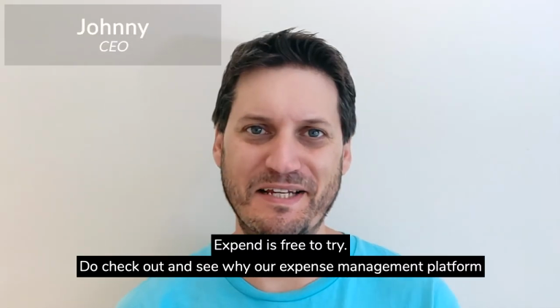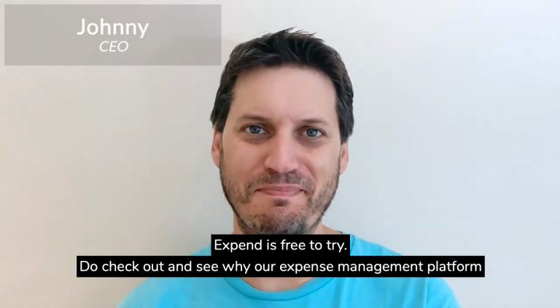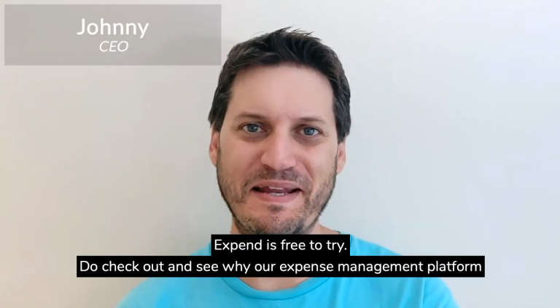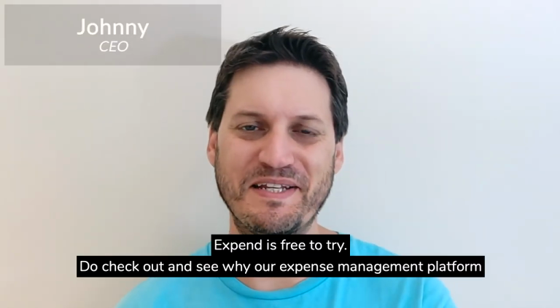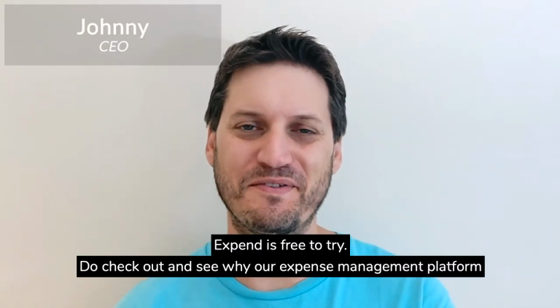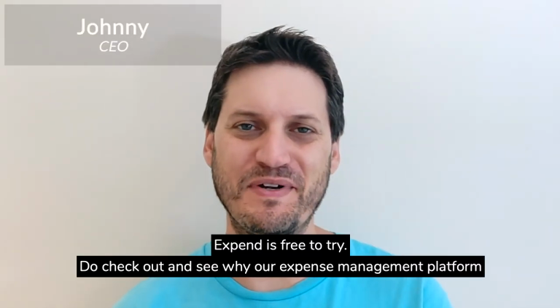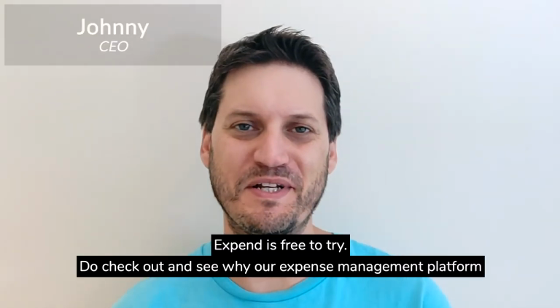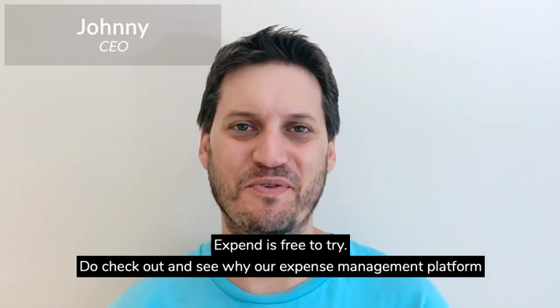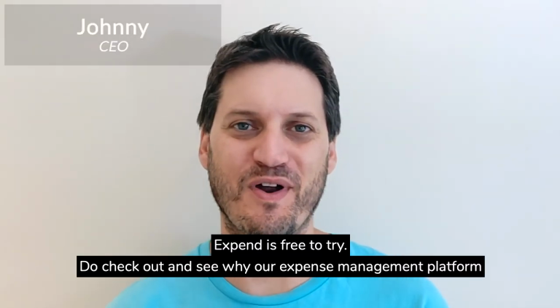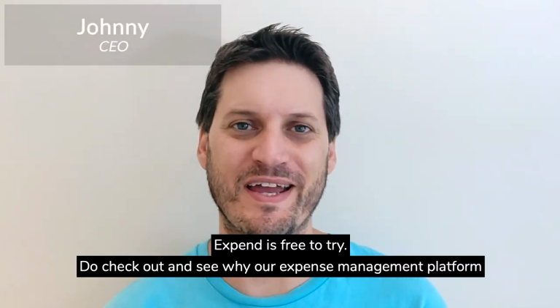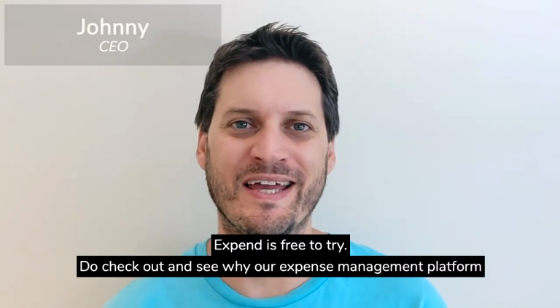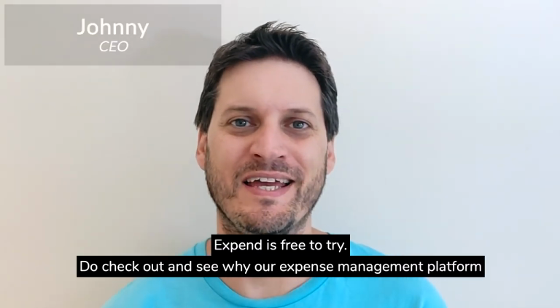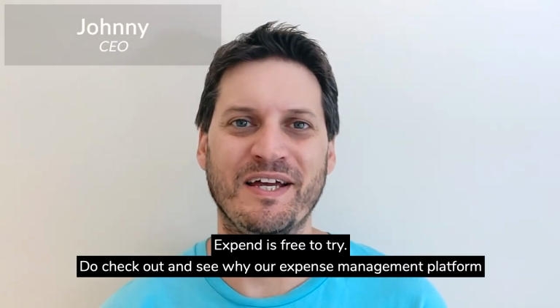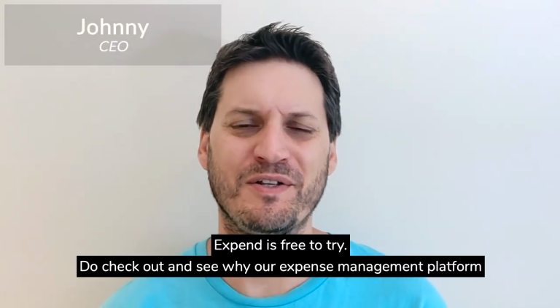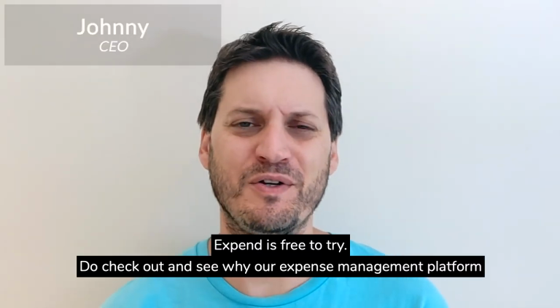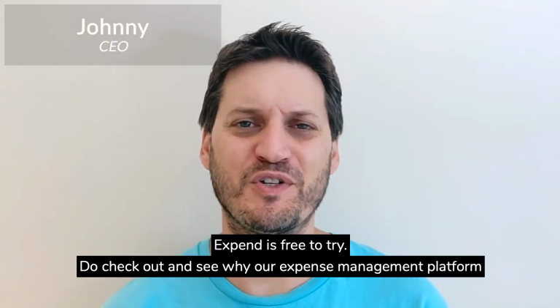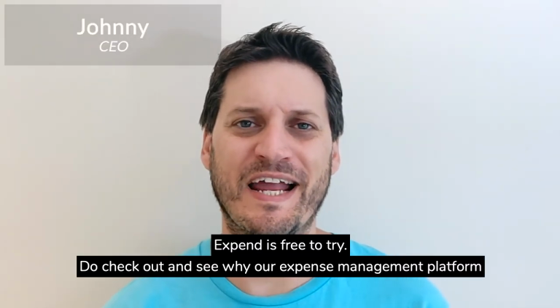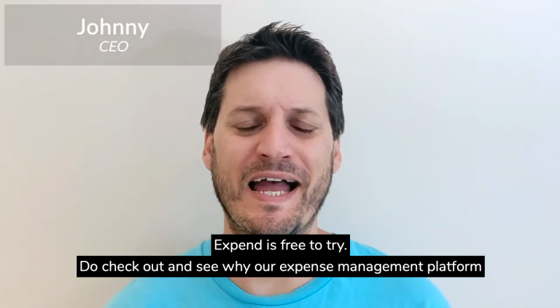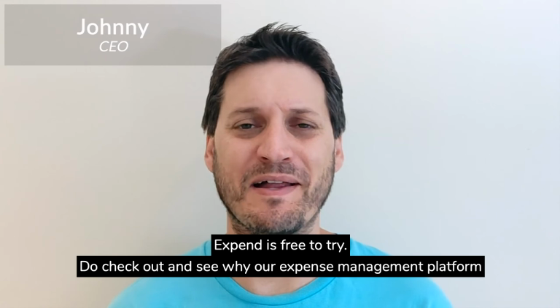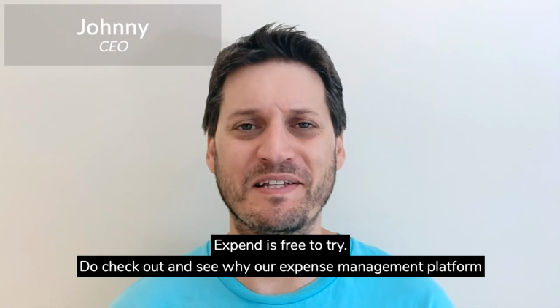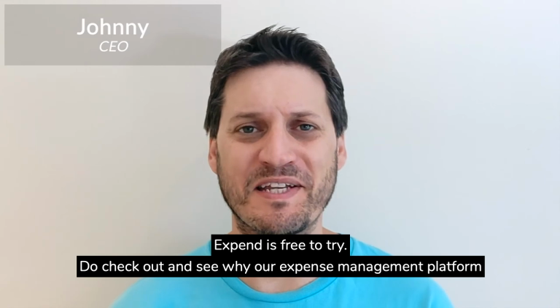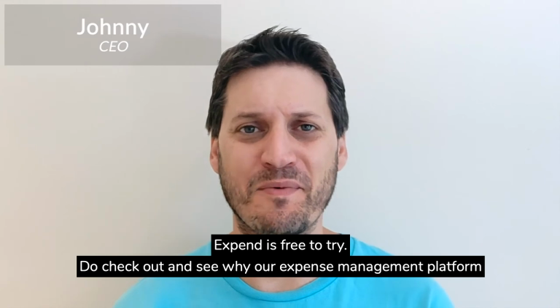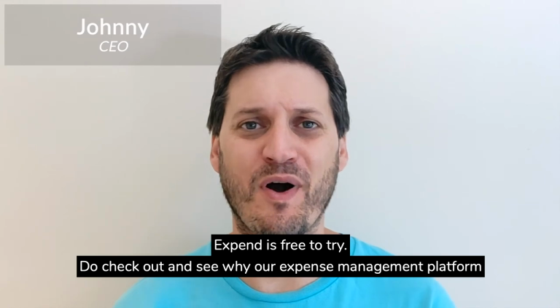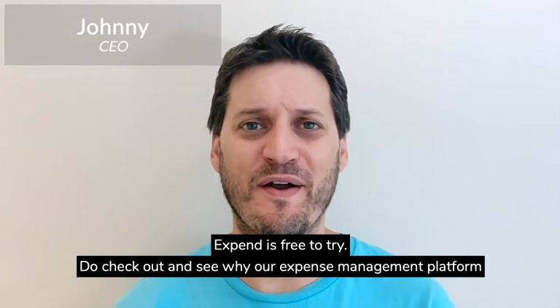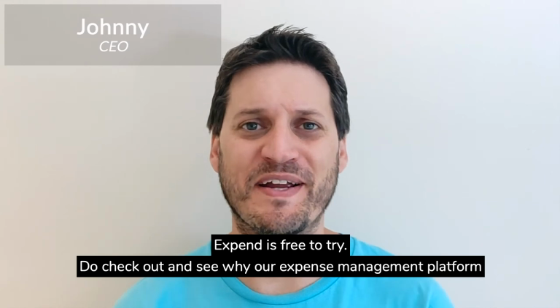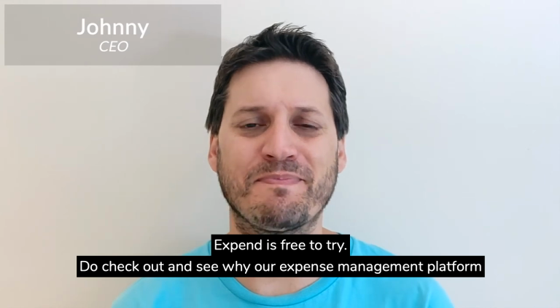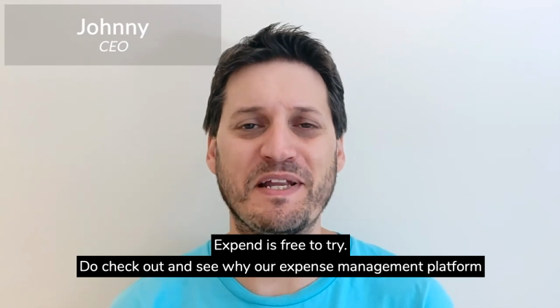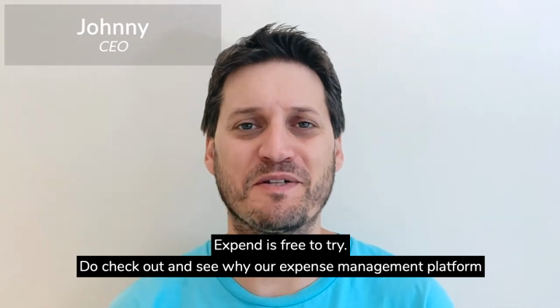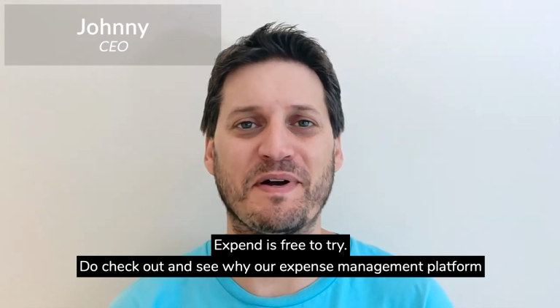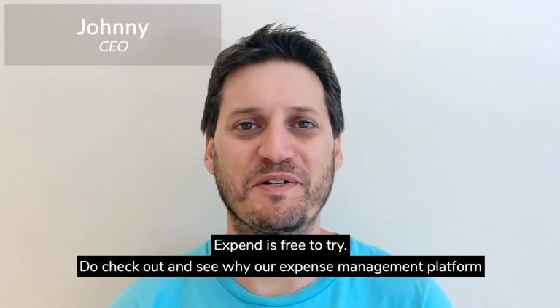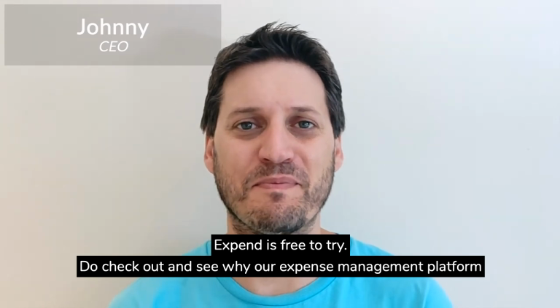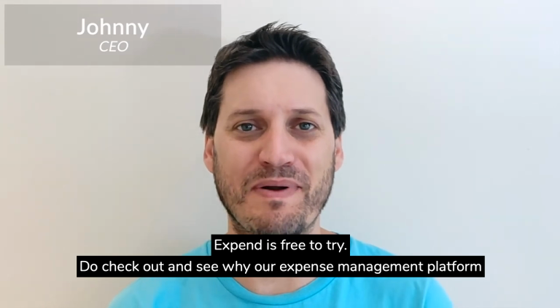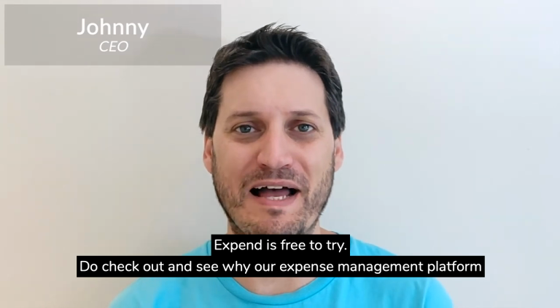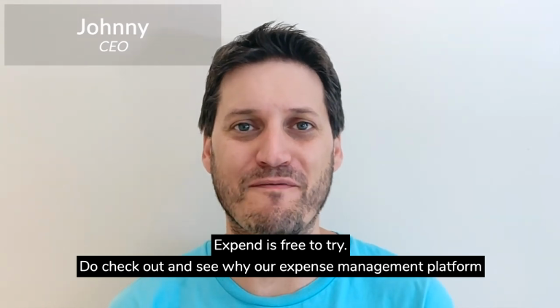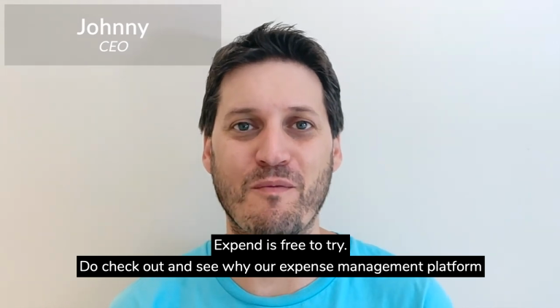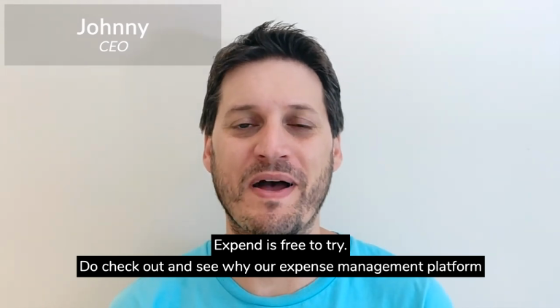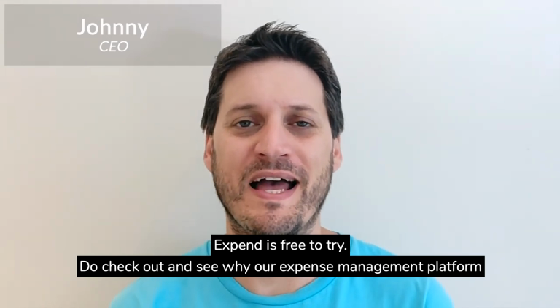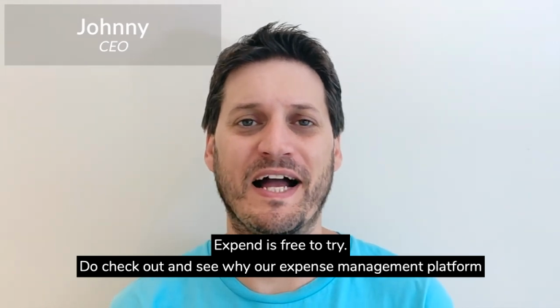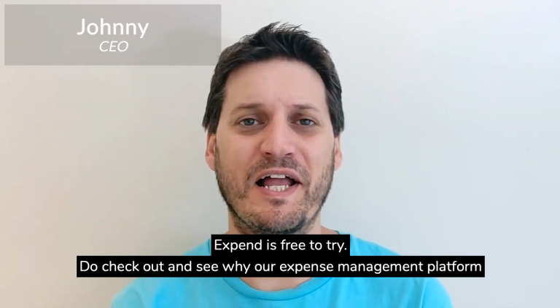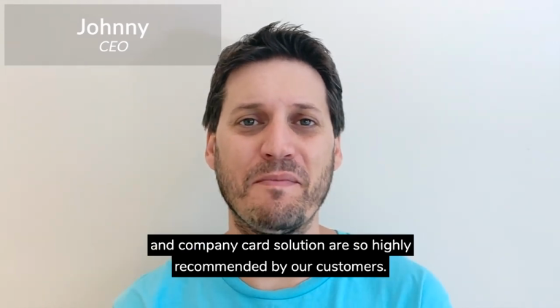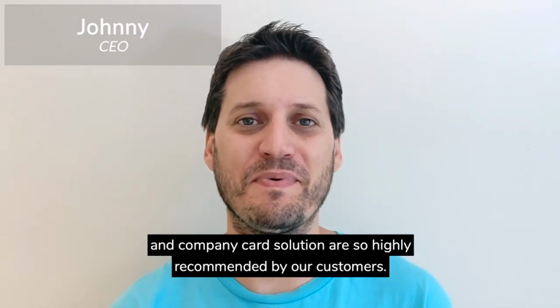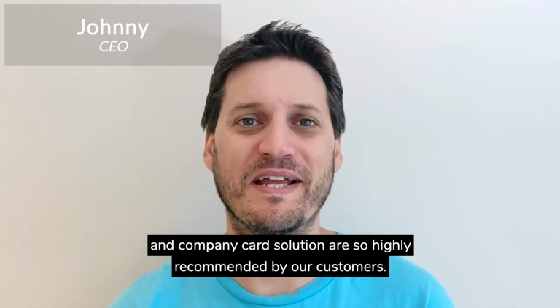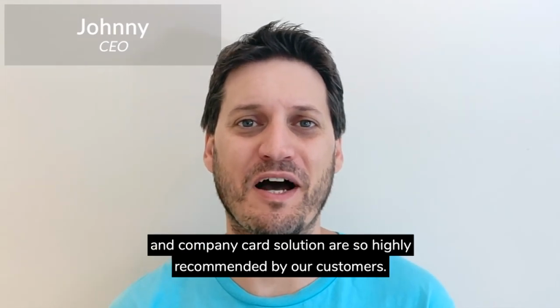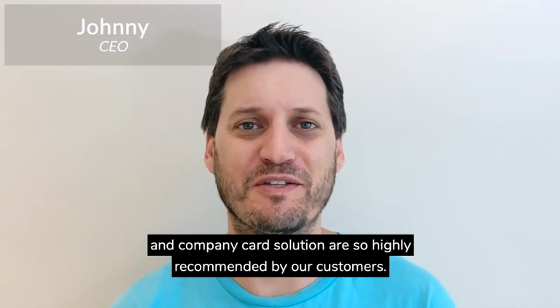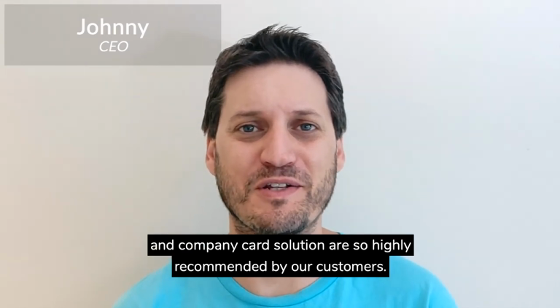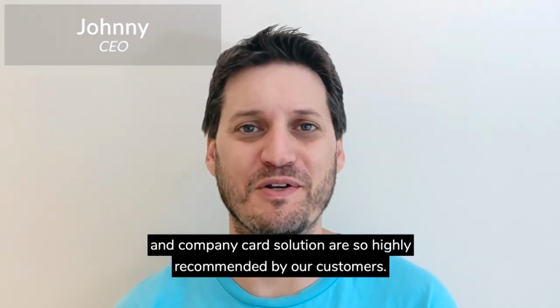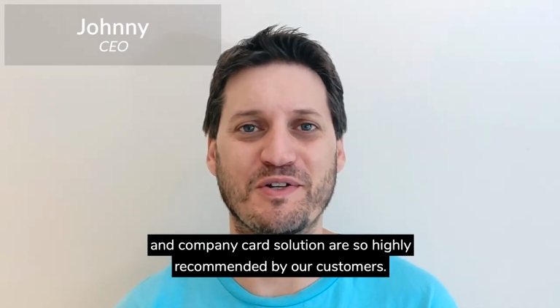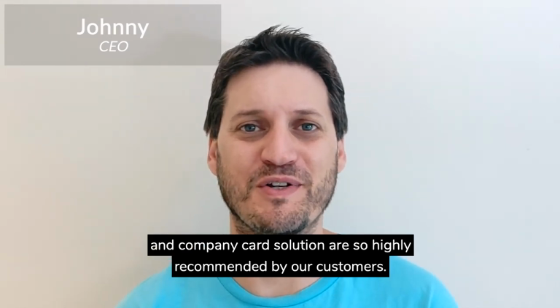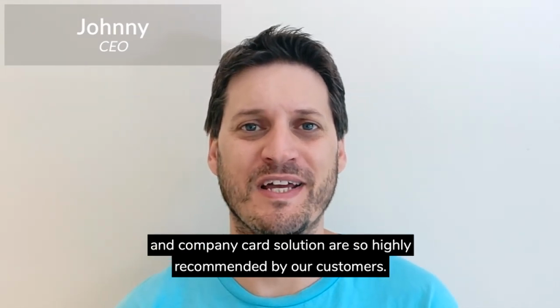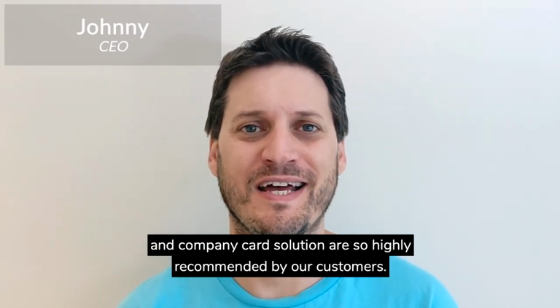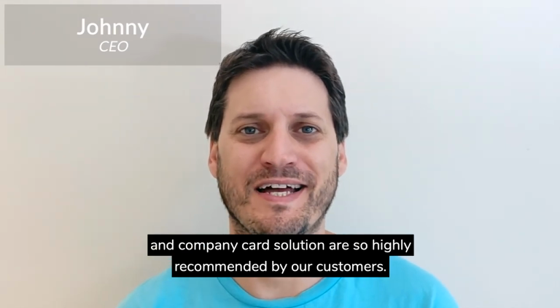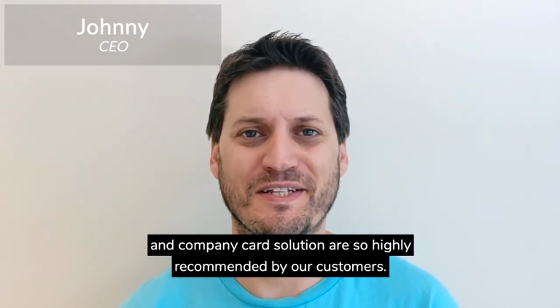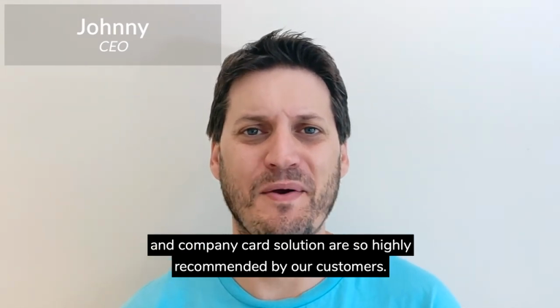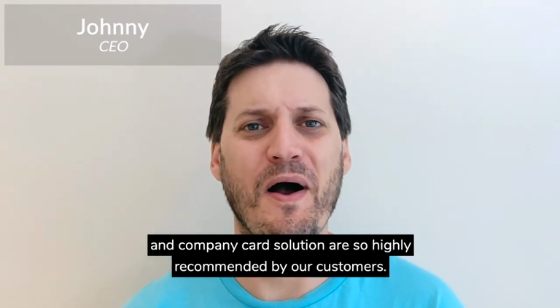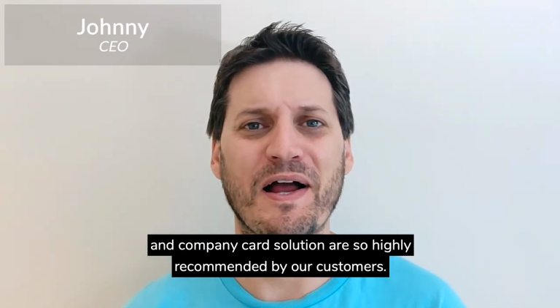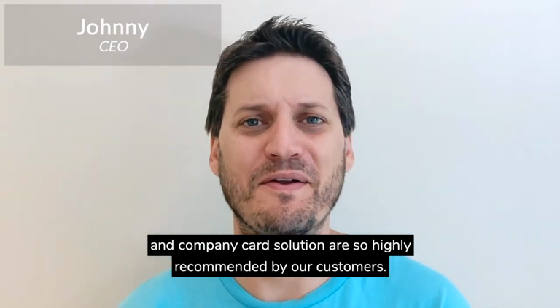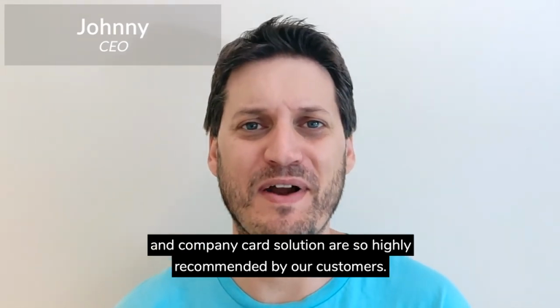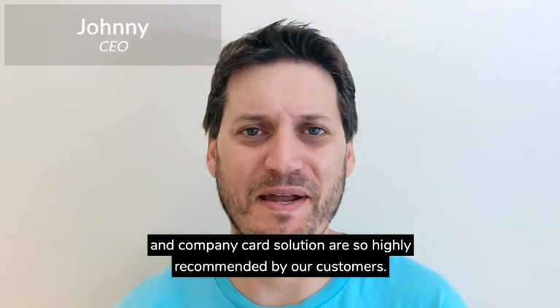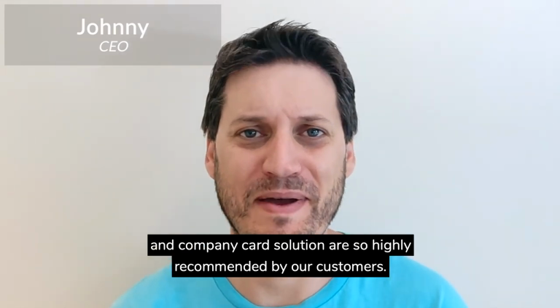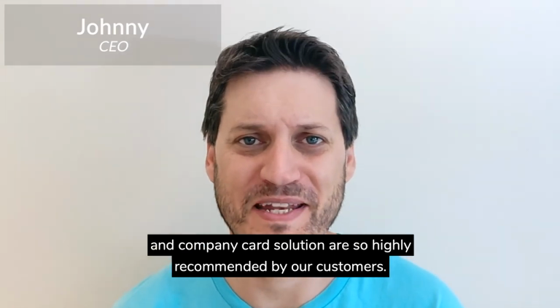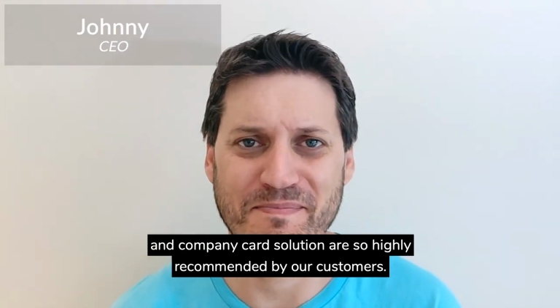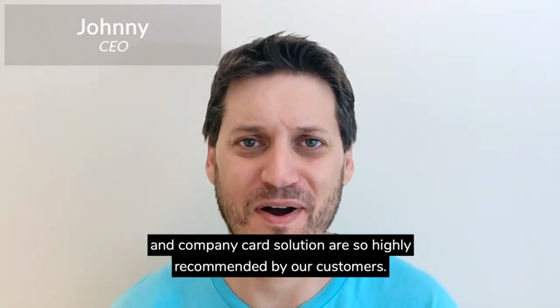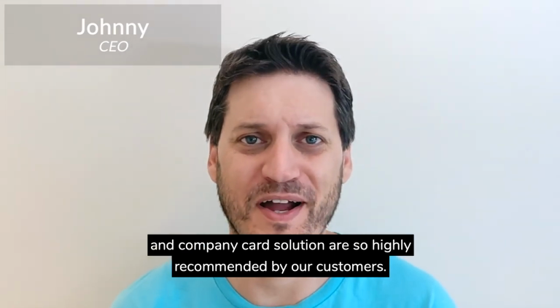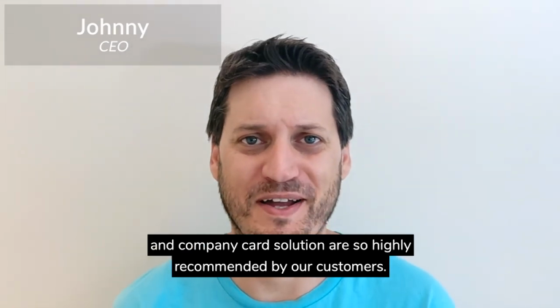Expense is free to try. Do check it out and see why our expense management platform and company card solution are so highly recommended by our customers.